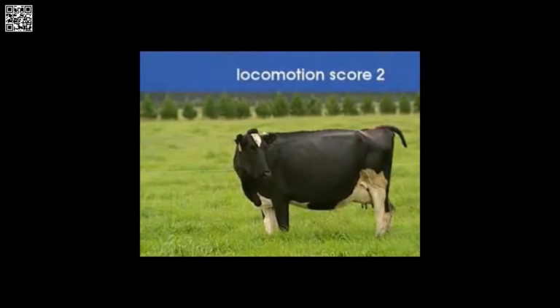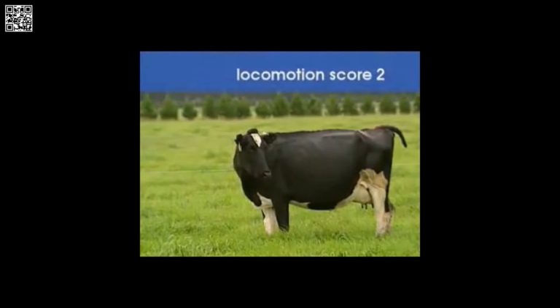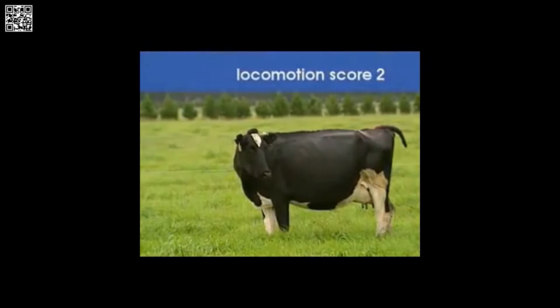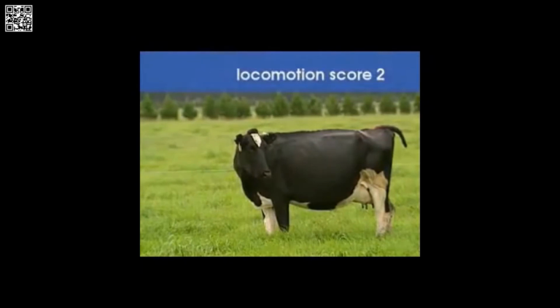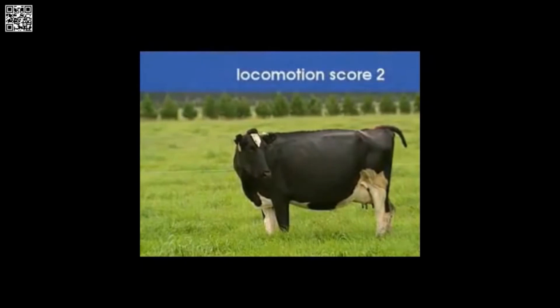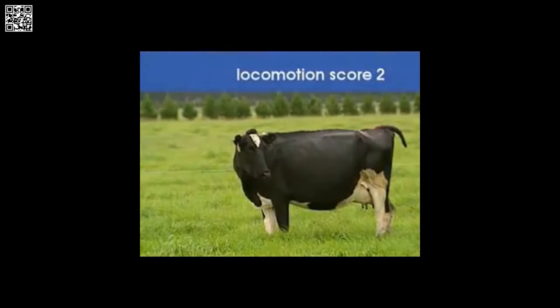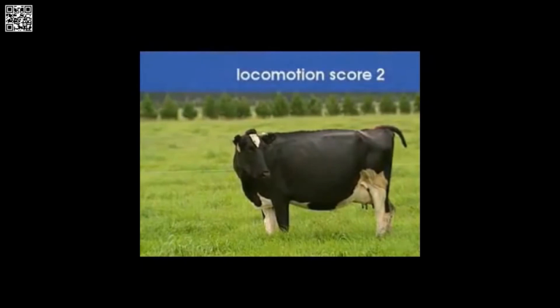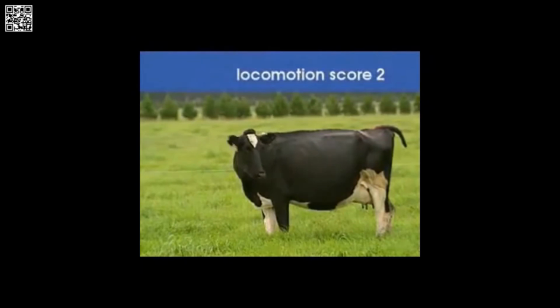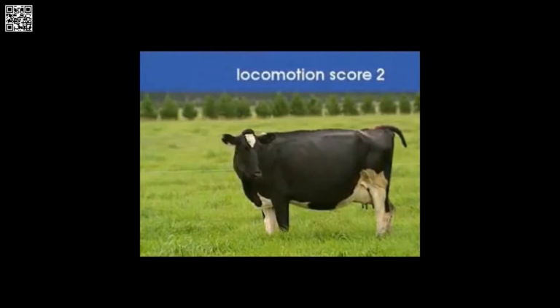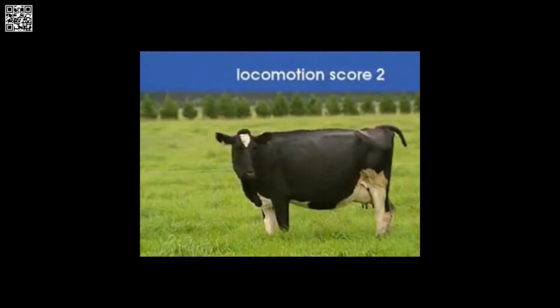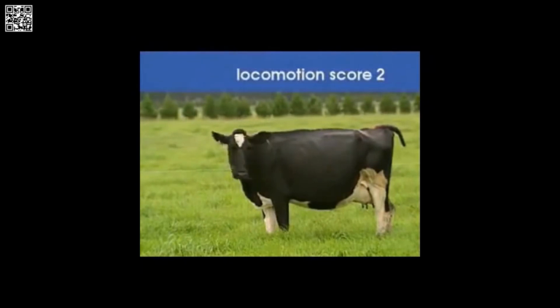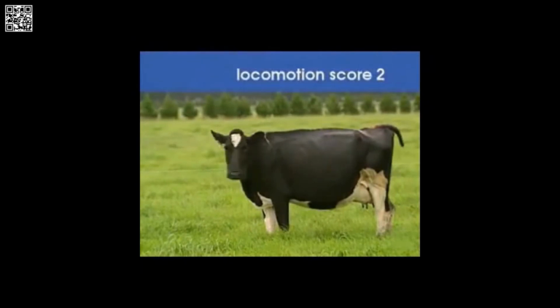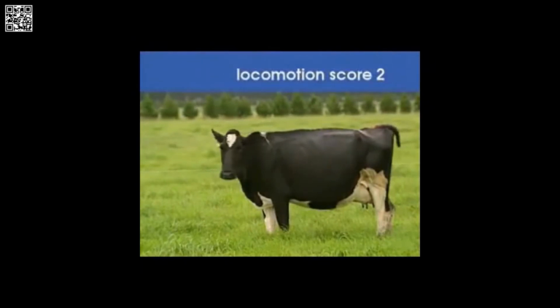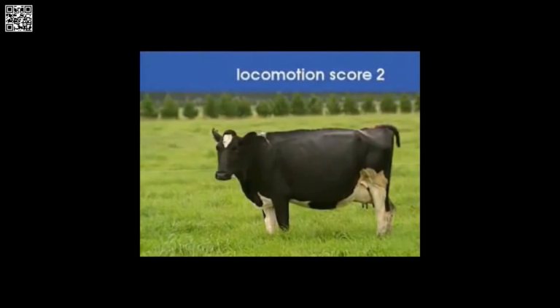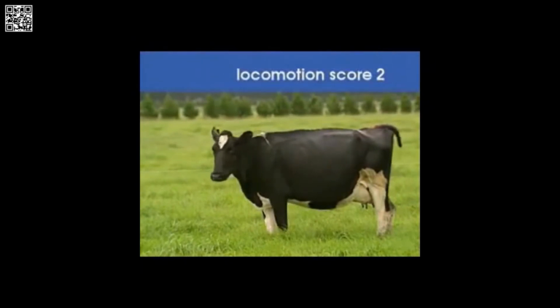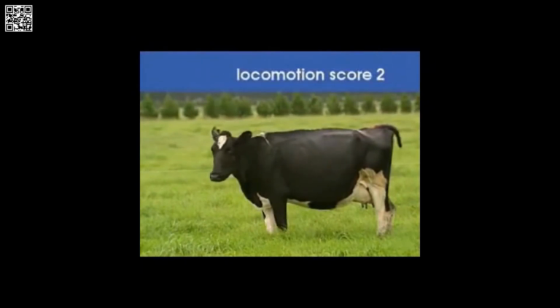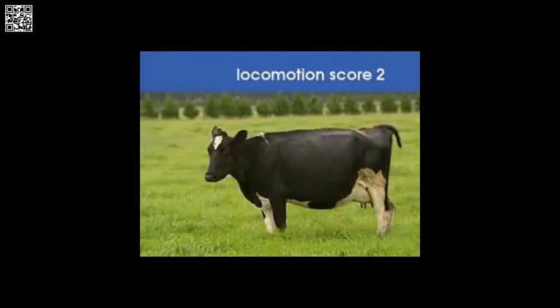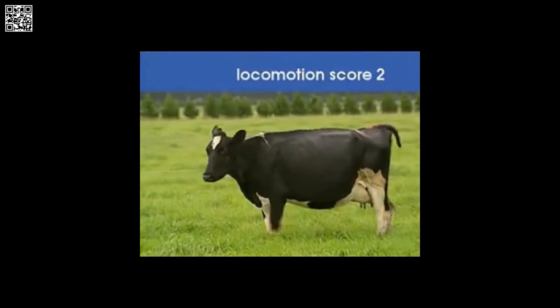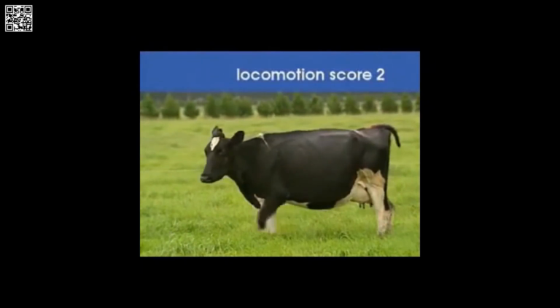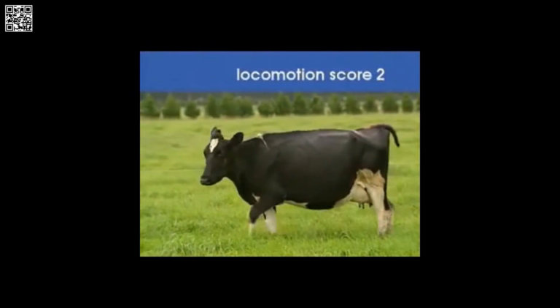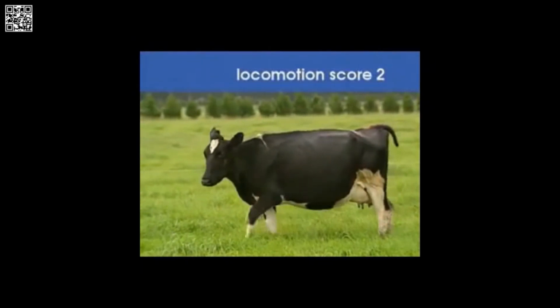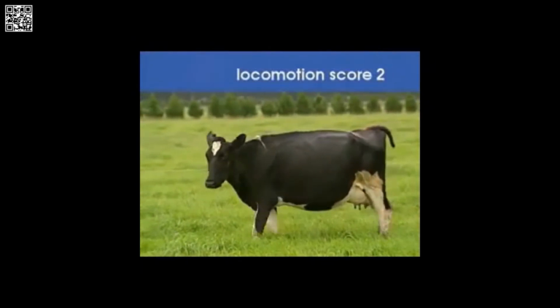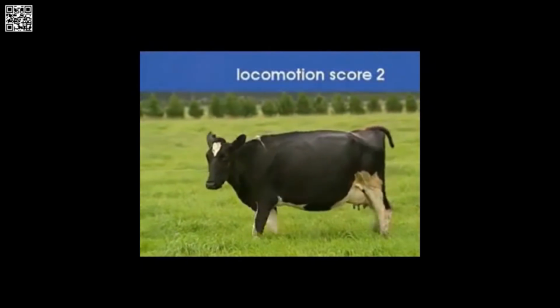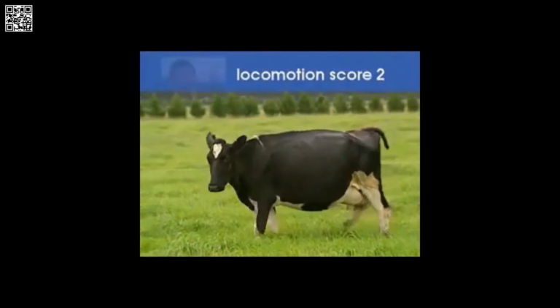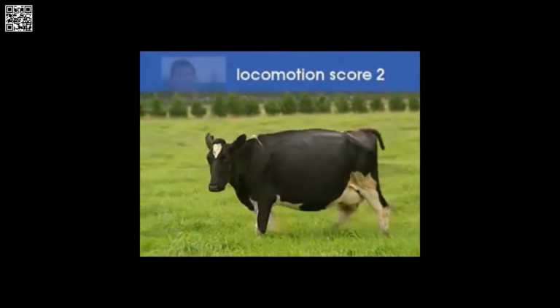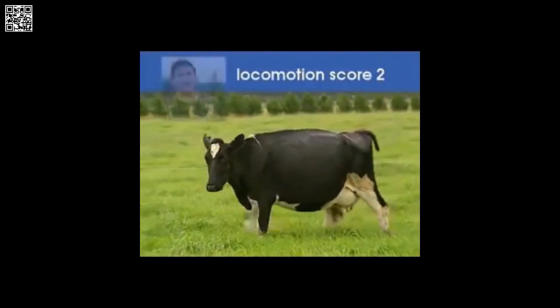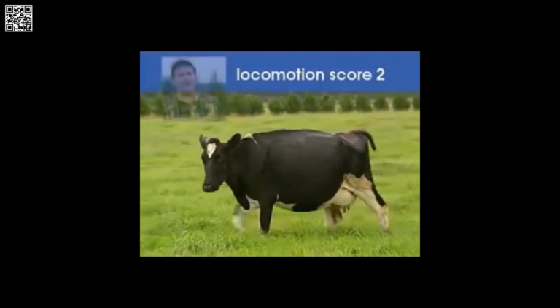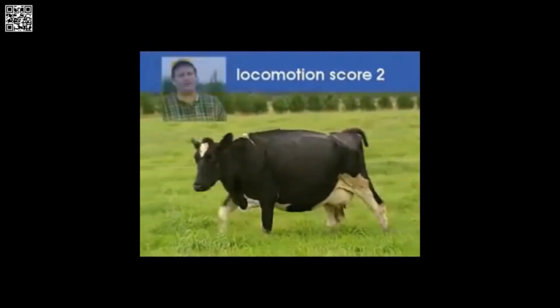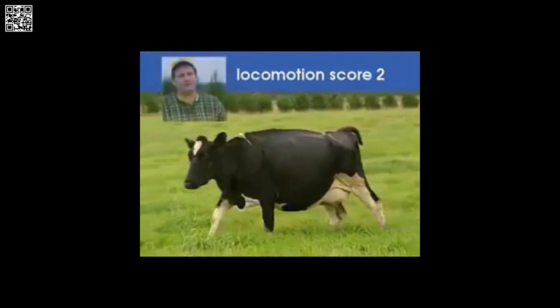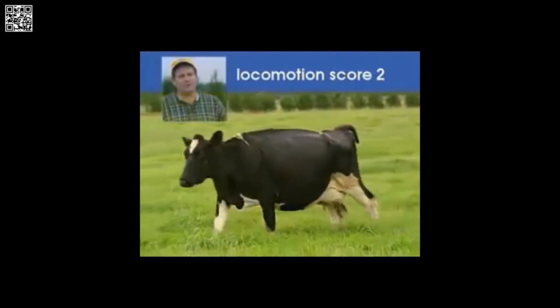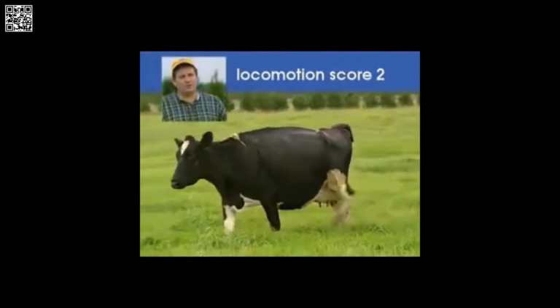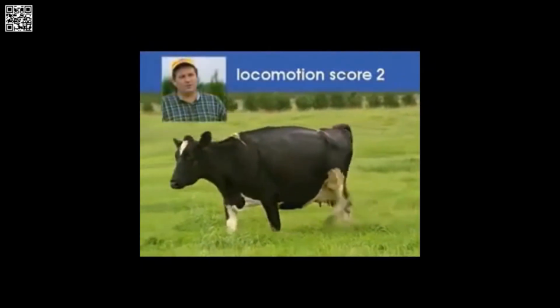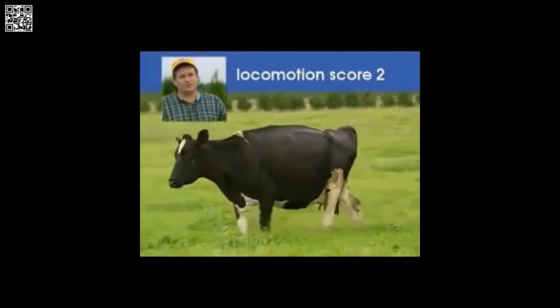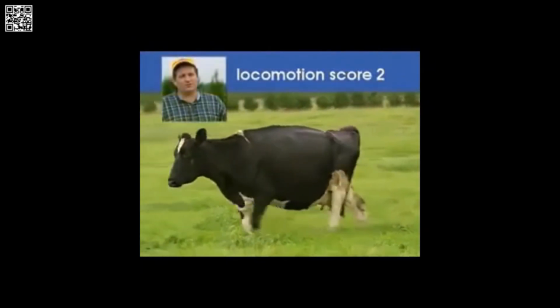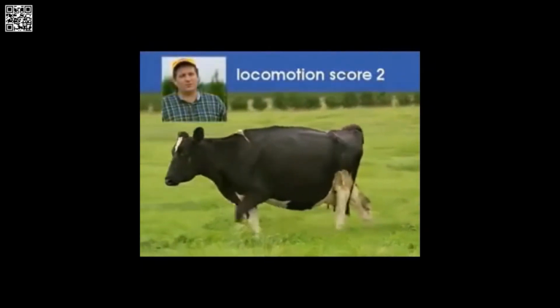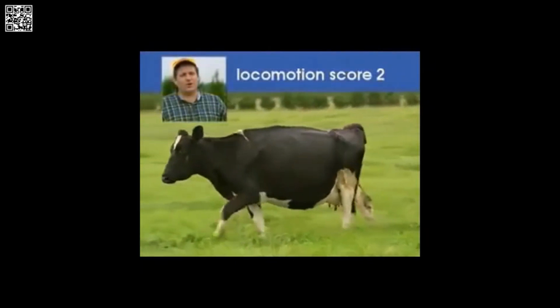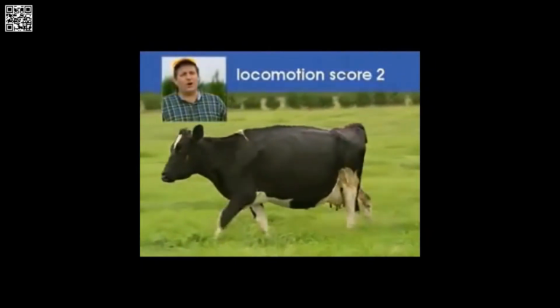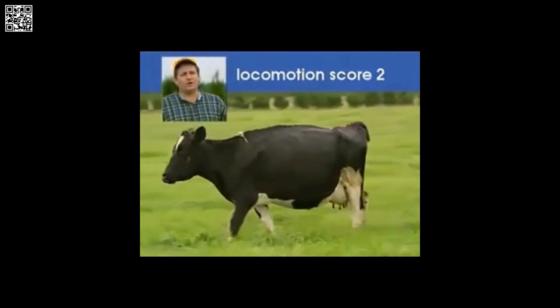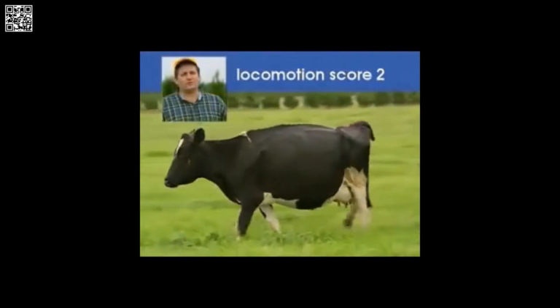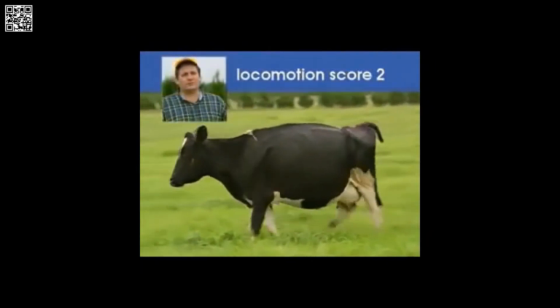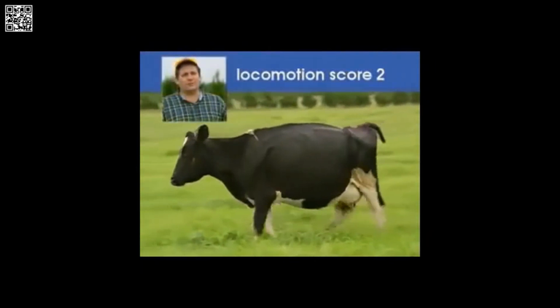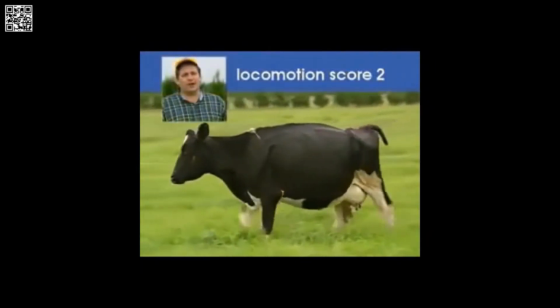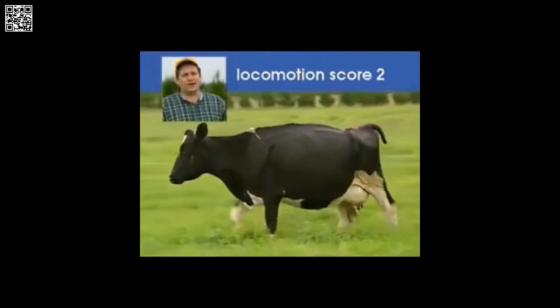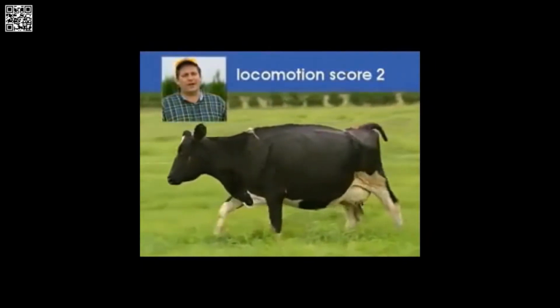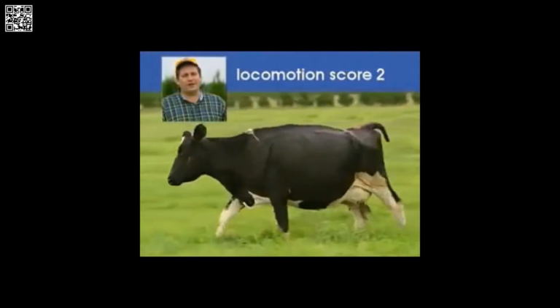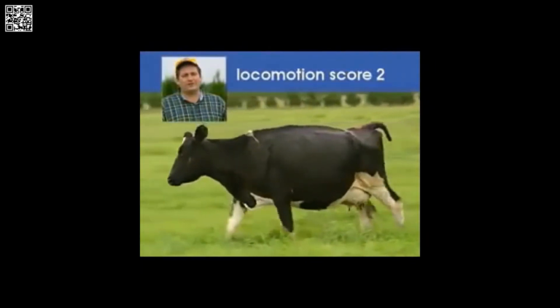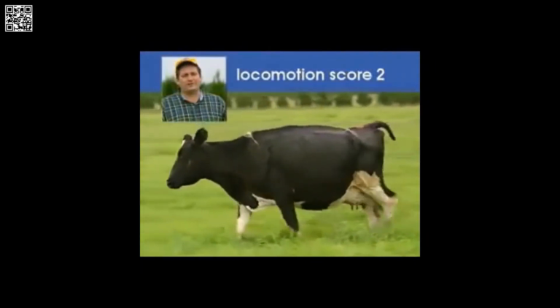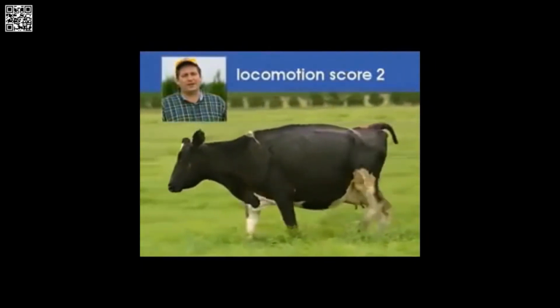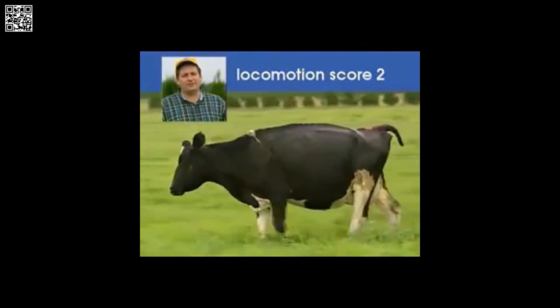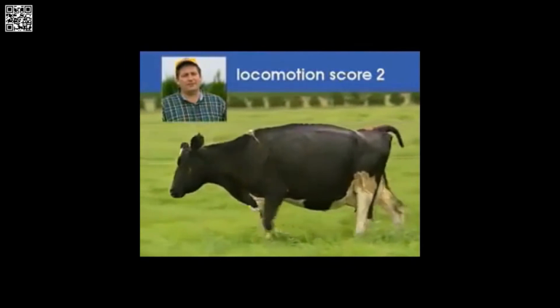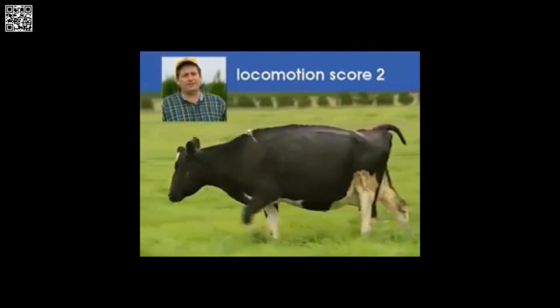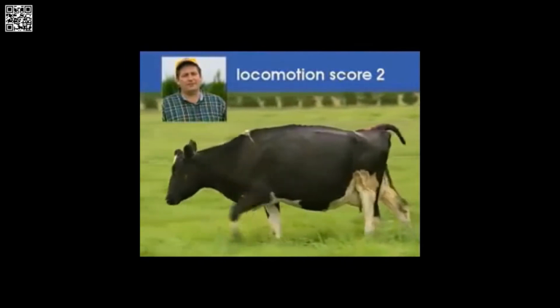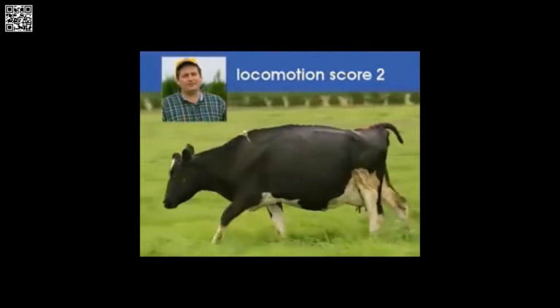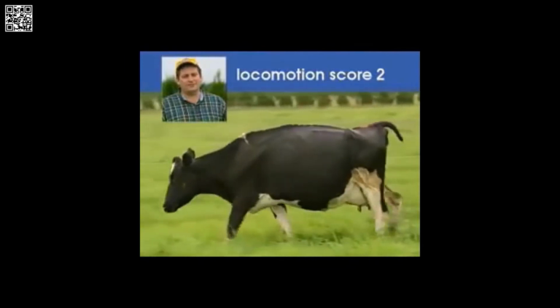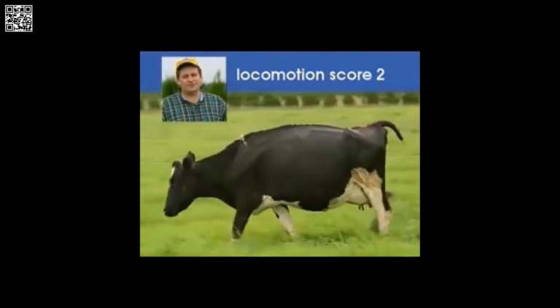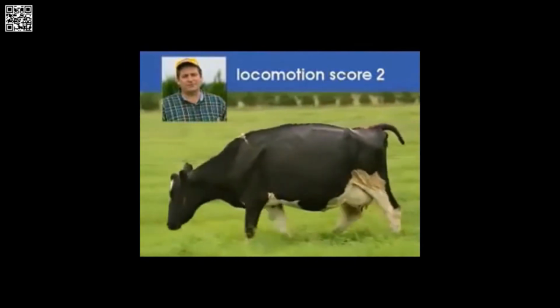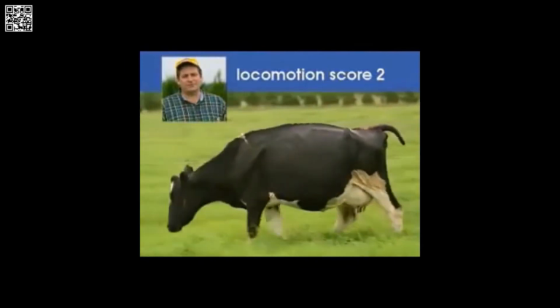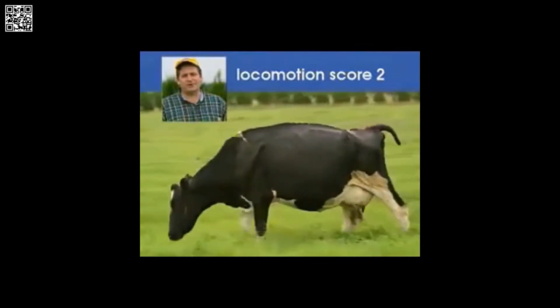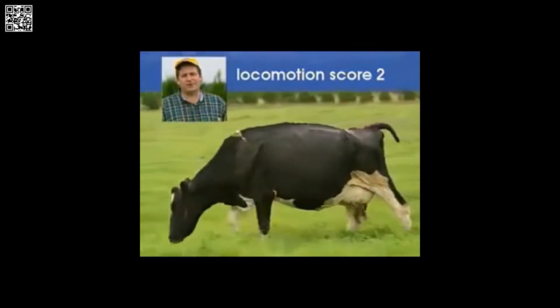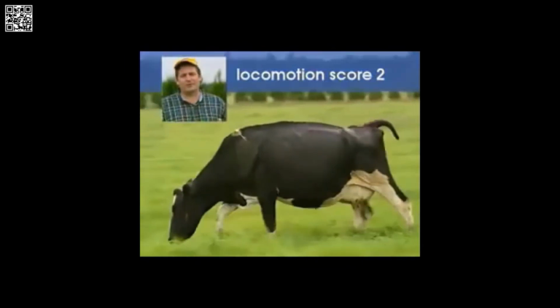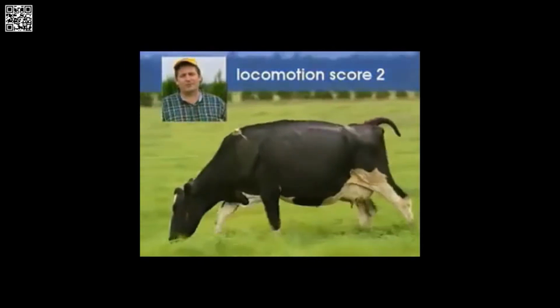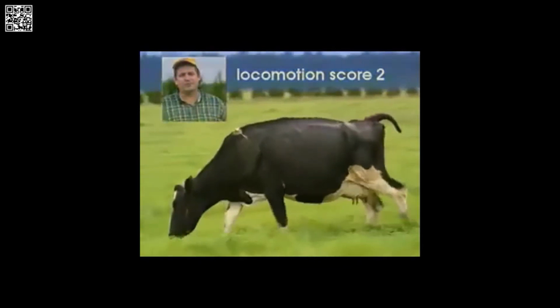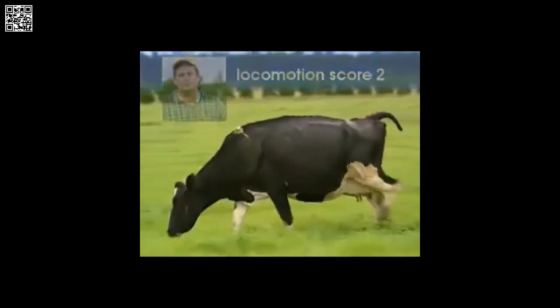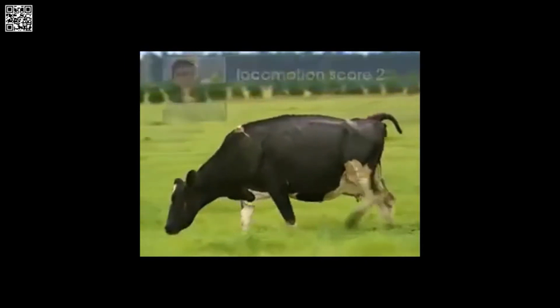This cow, when she's standing, she has a flat back. When she walks, her back arcs up. So this would be our number two cow.